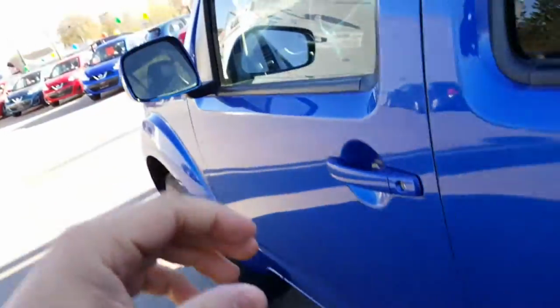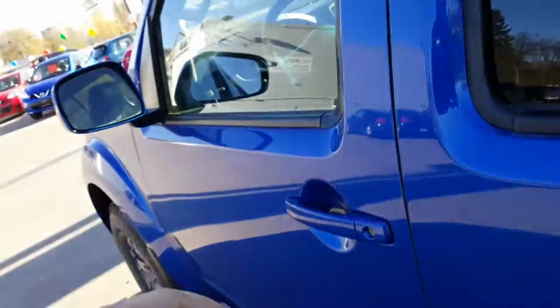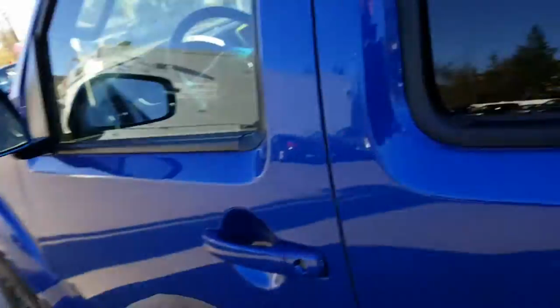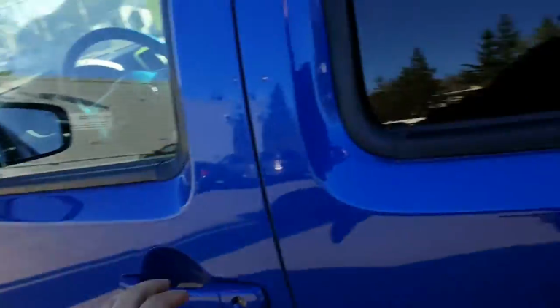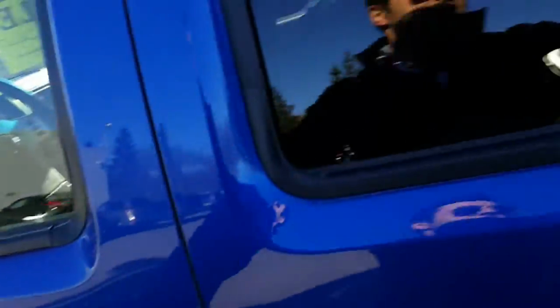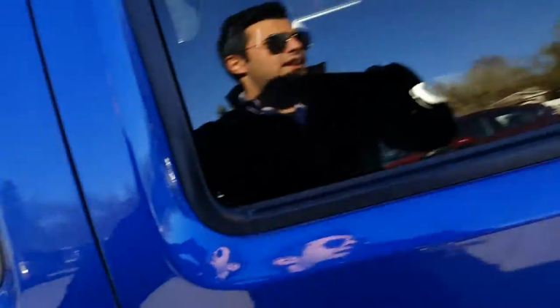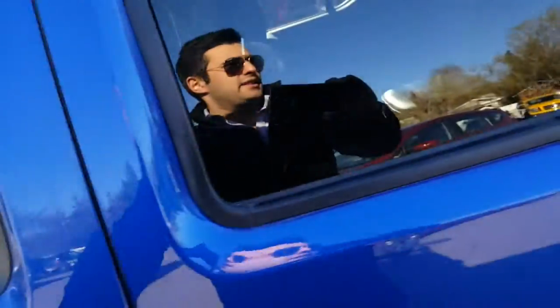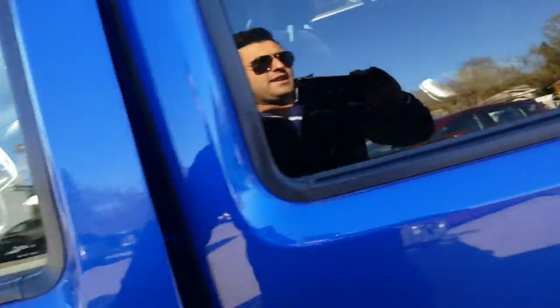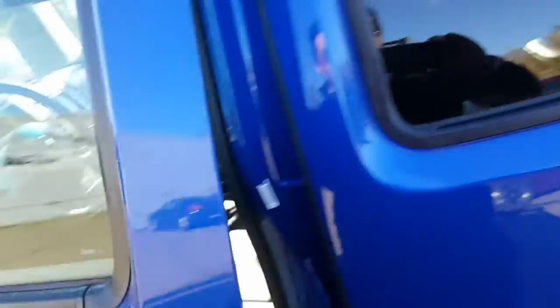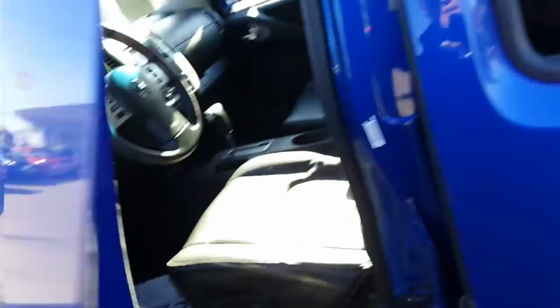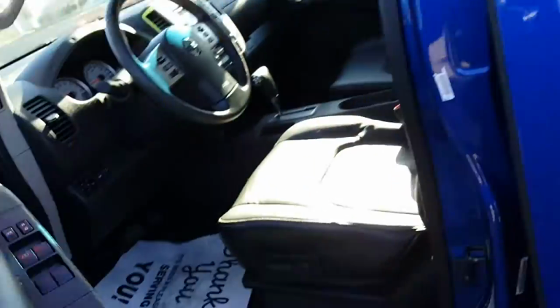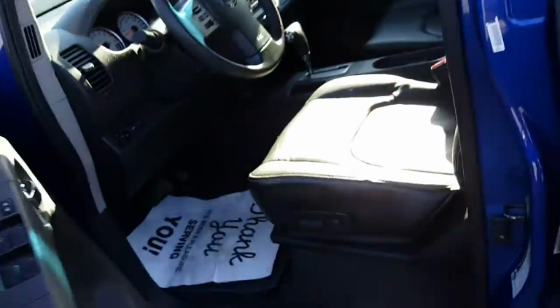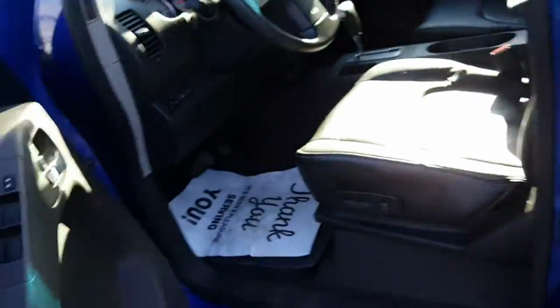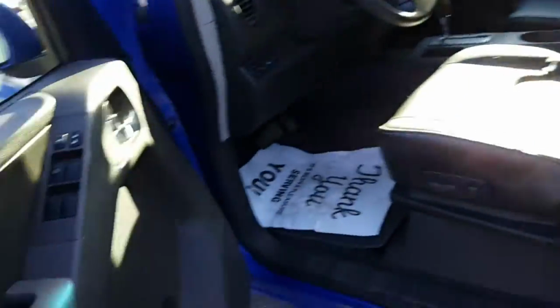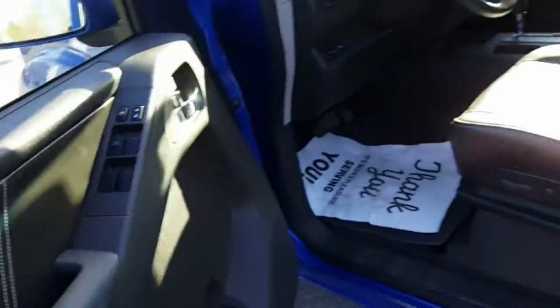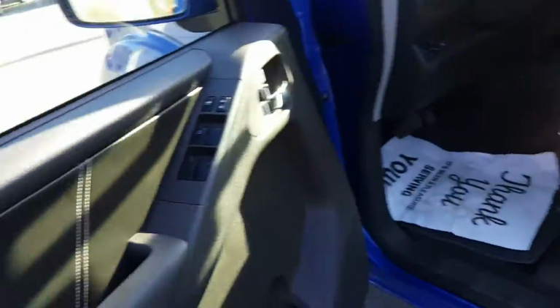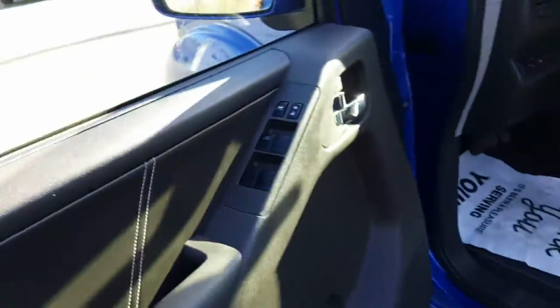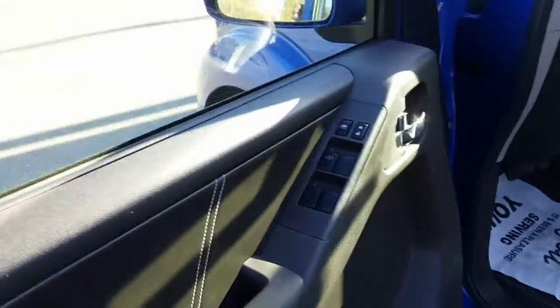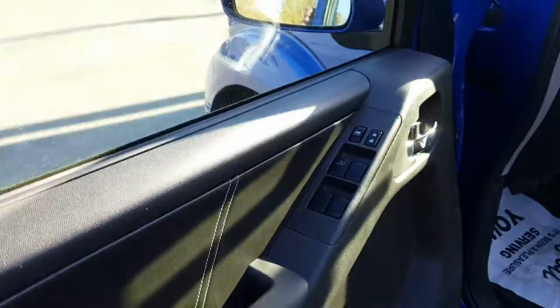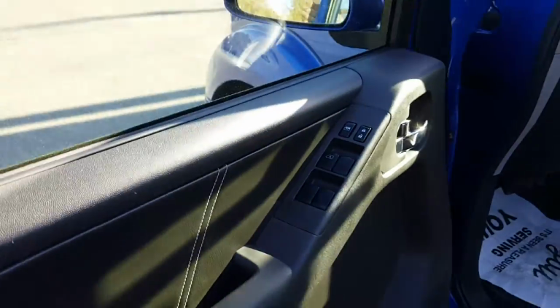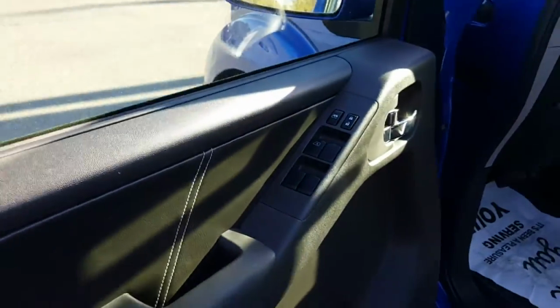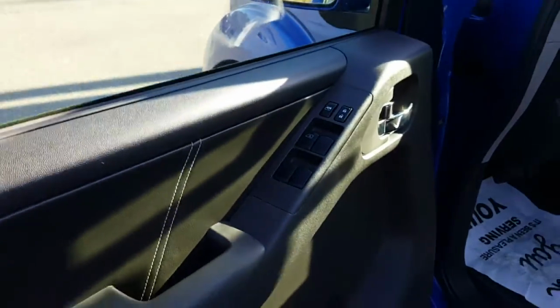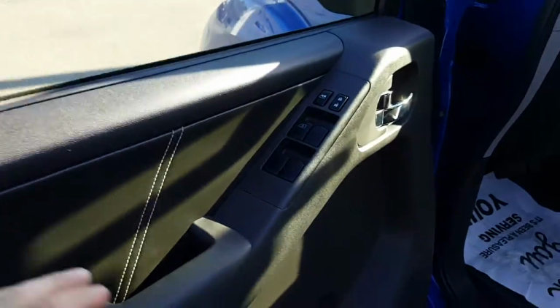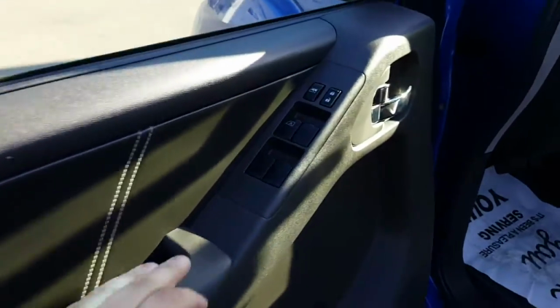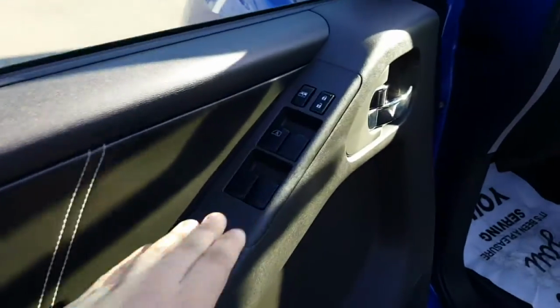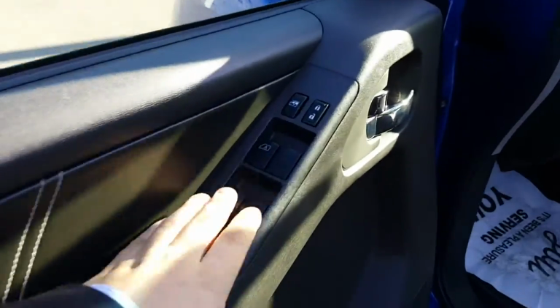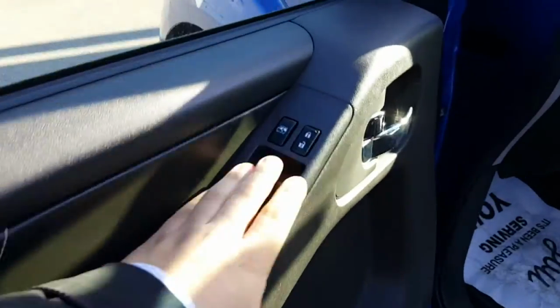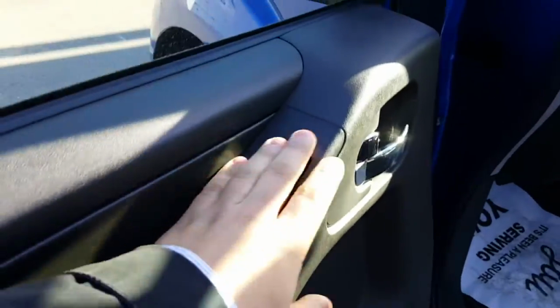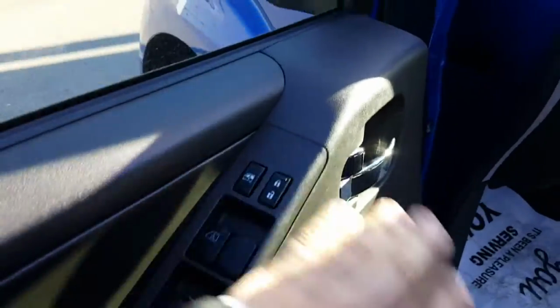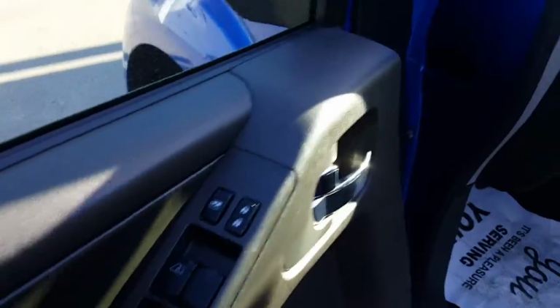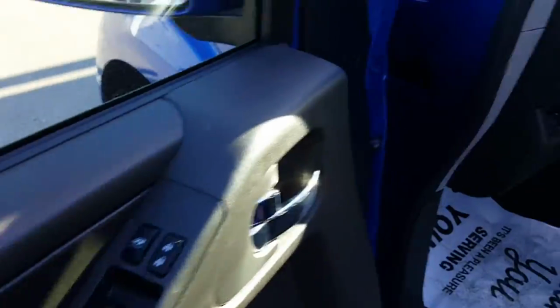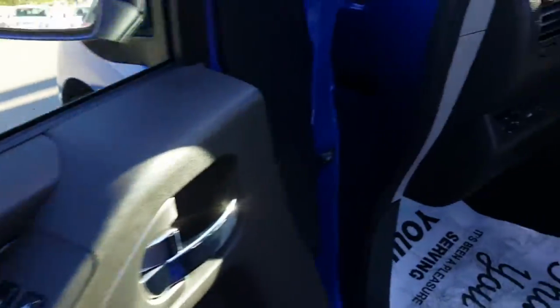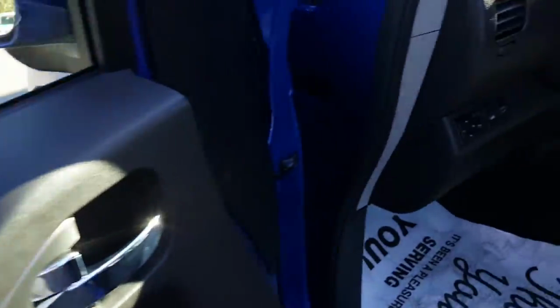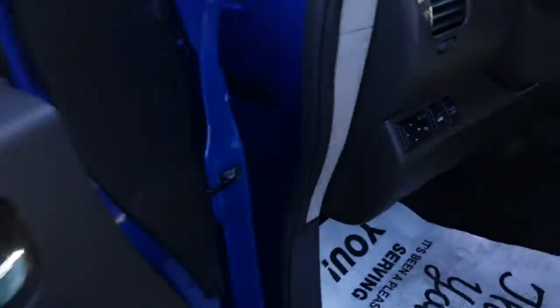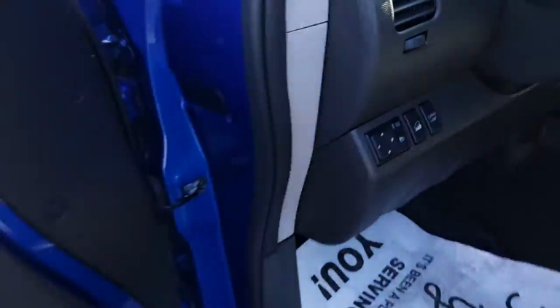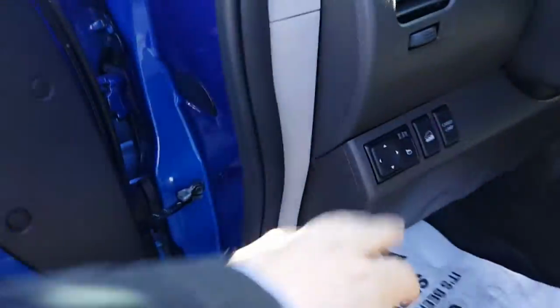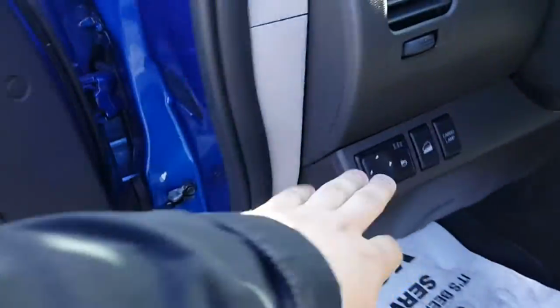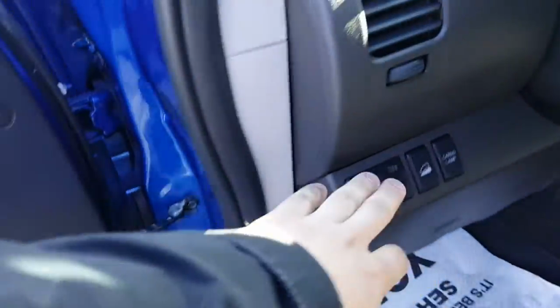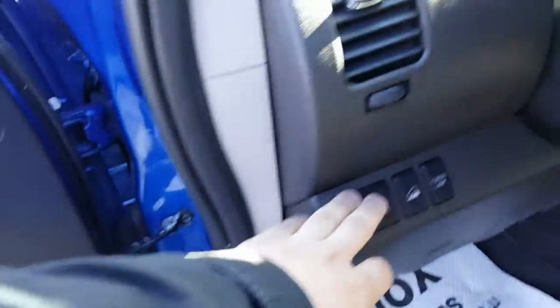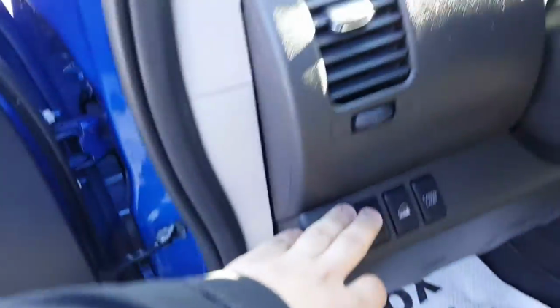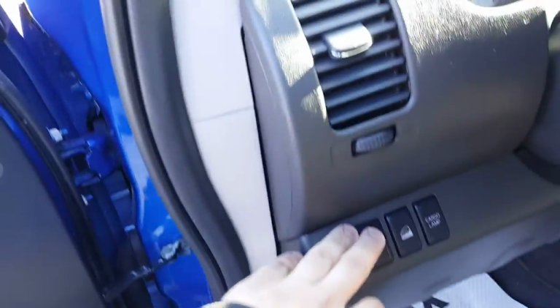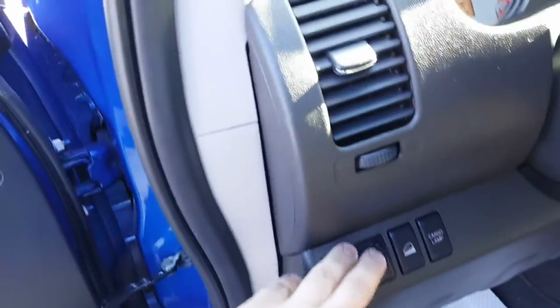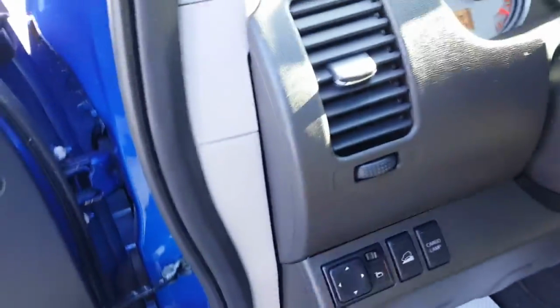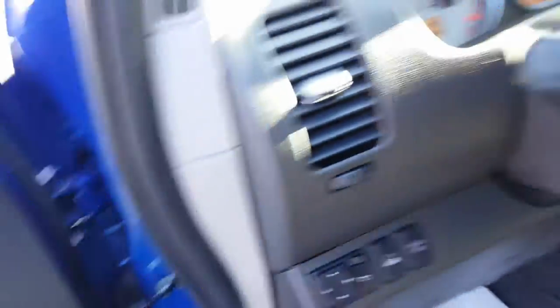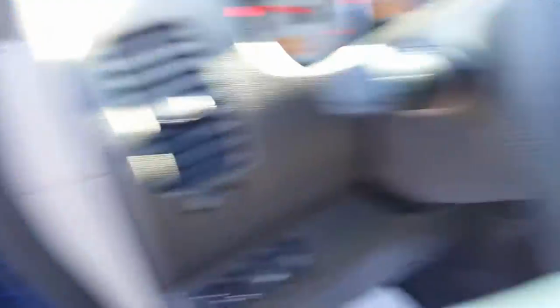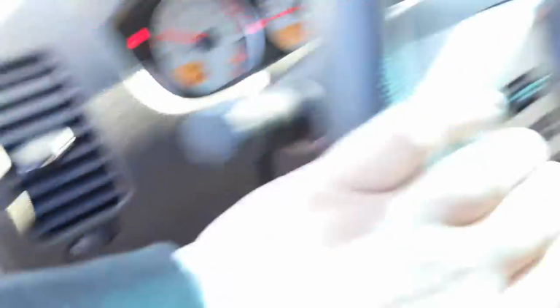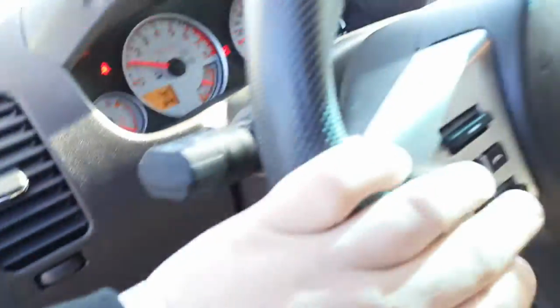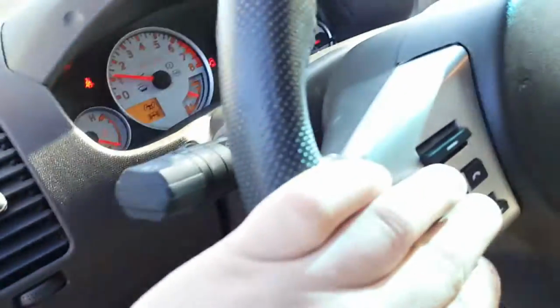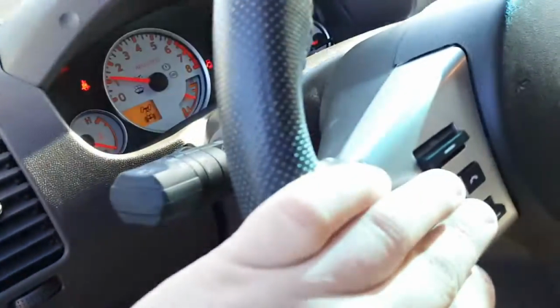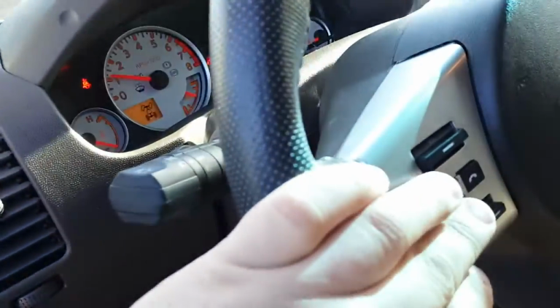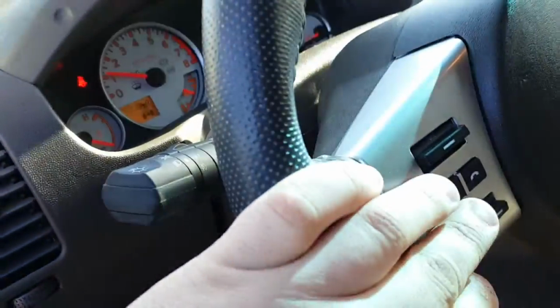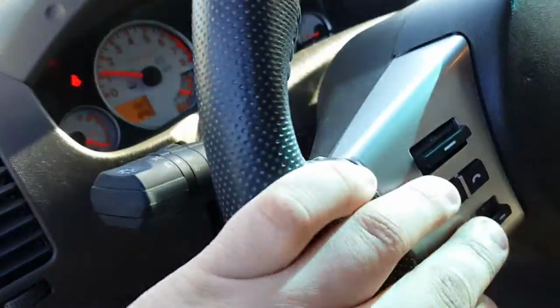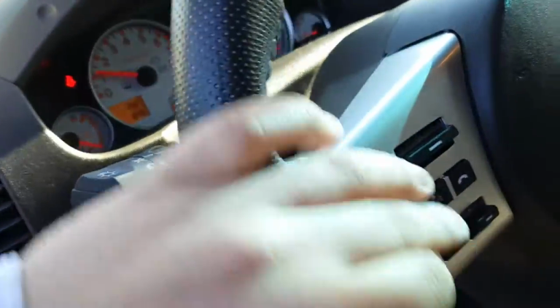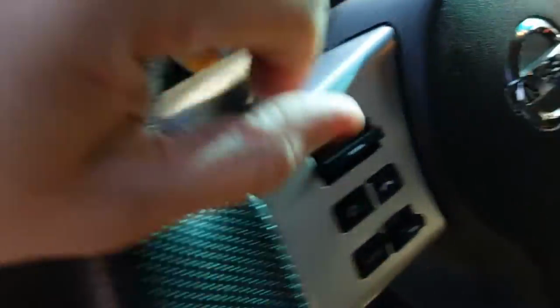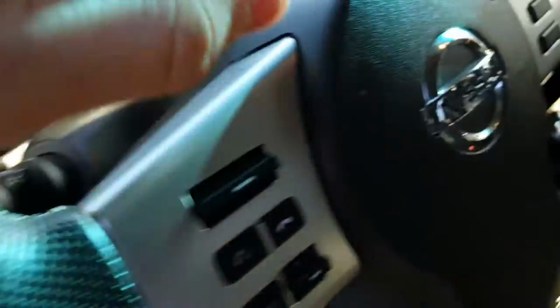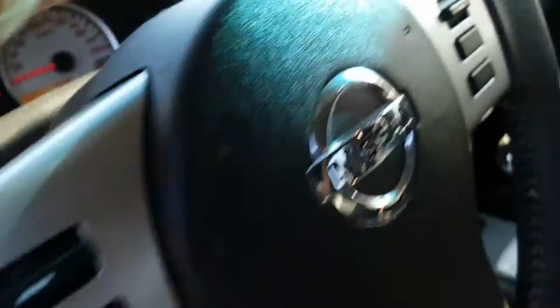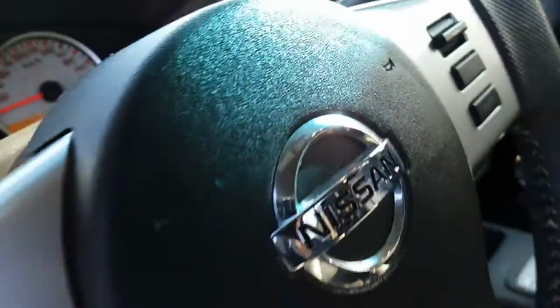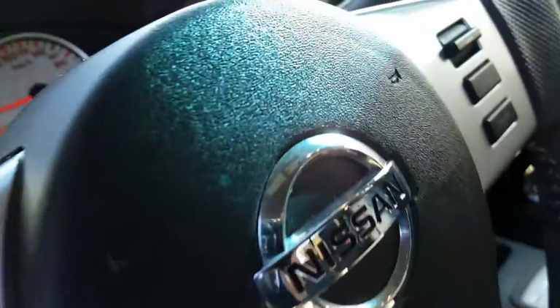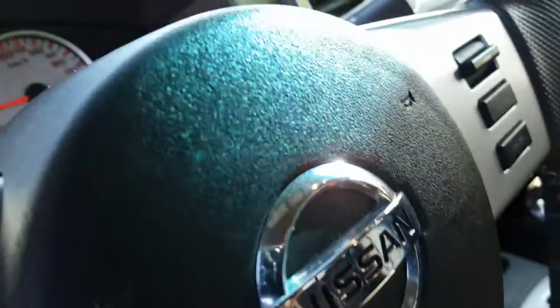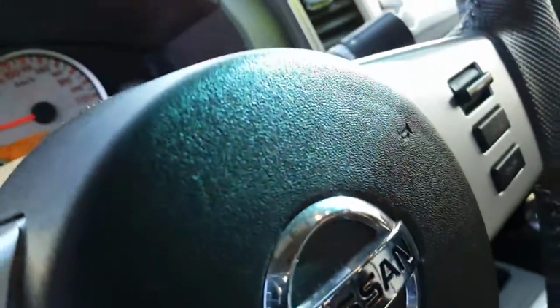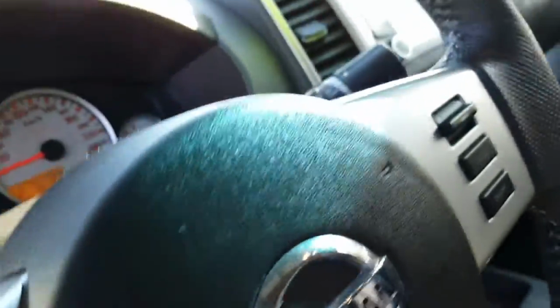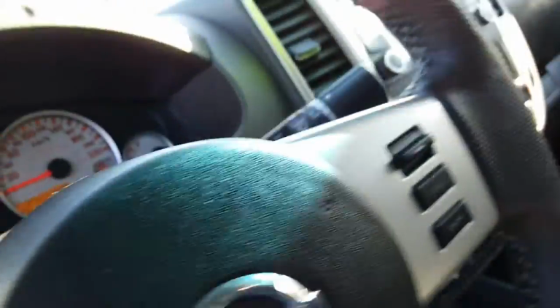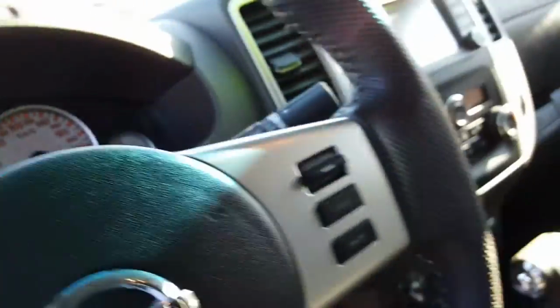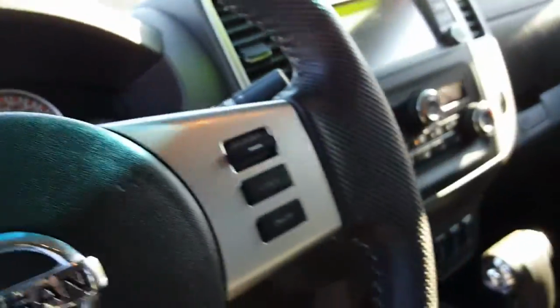Taking a look inside the cab, you can see the running boards, power locks, all that kind of stuff. Power mirrors here. You've got your Bluetooth, stereo controls, and cruise control.